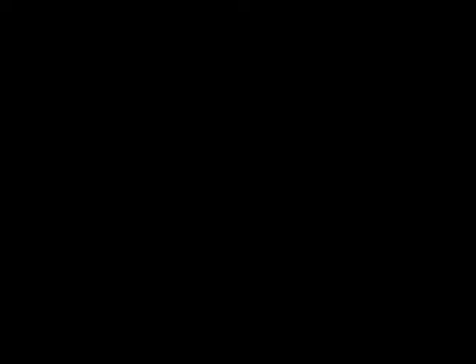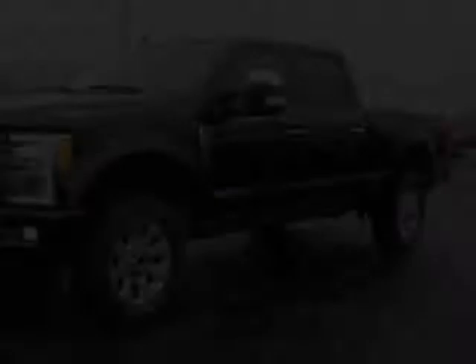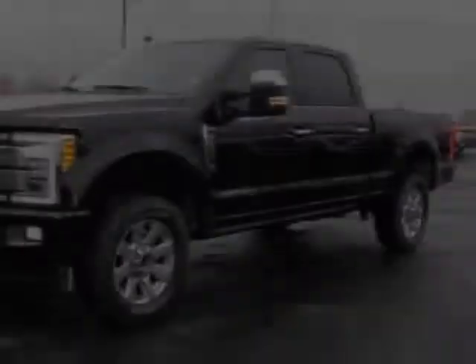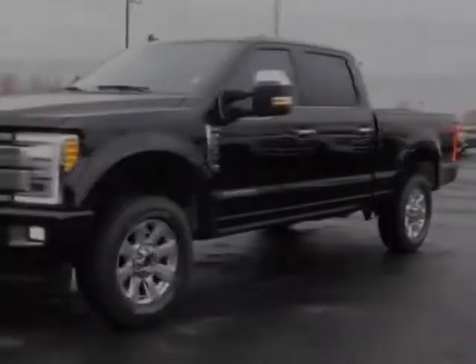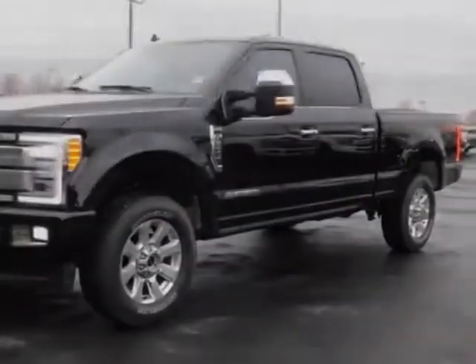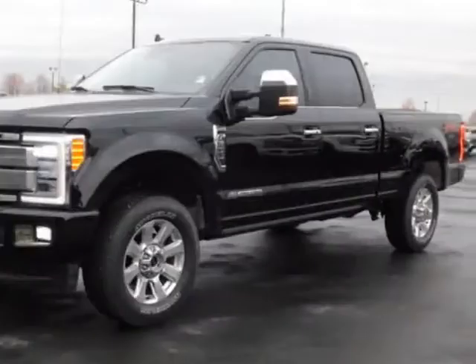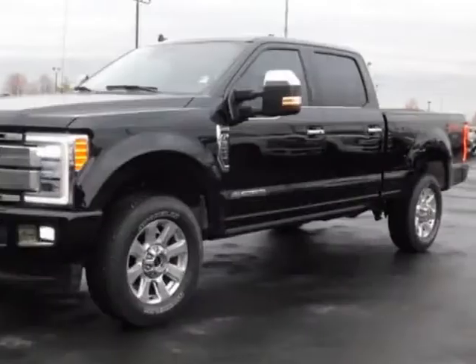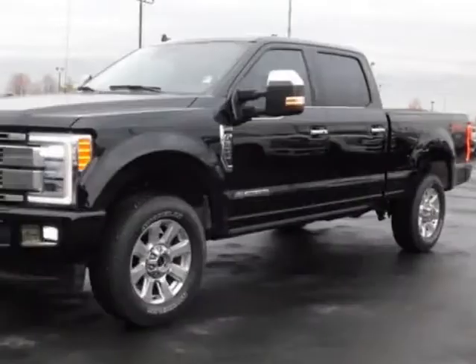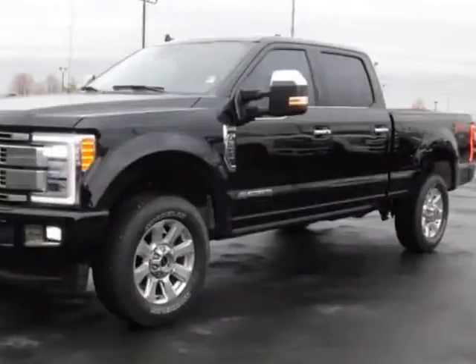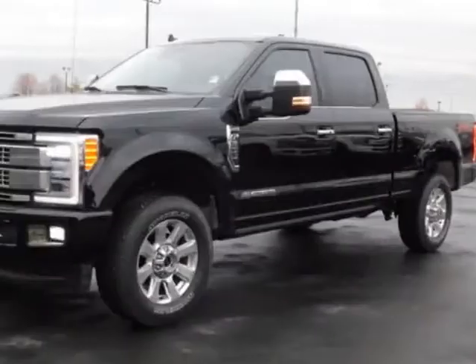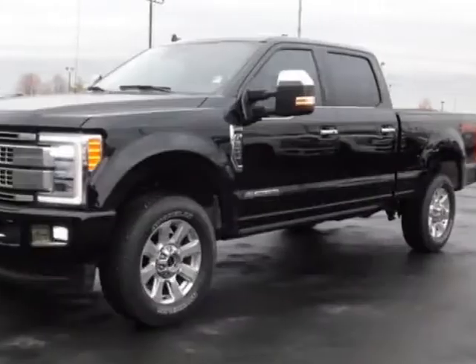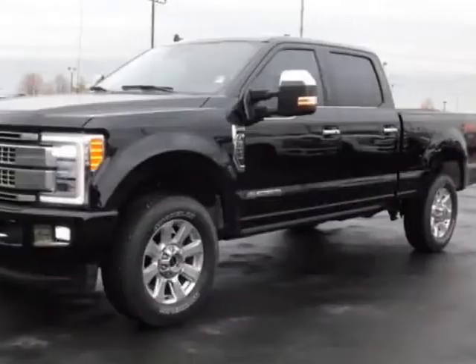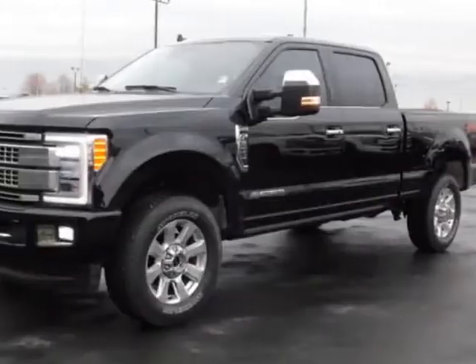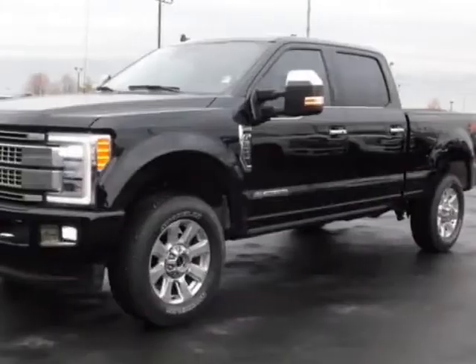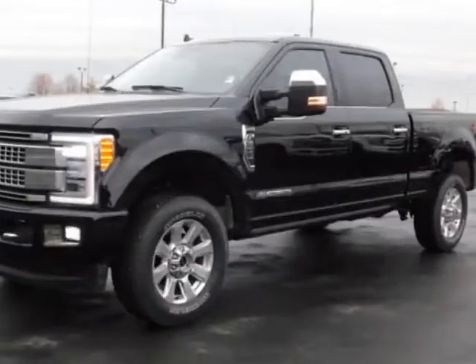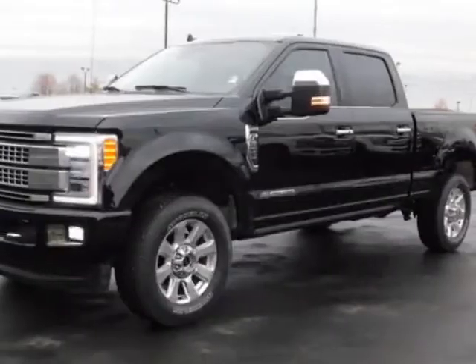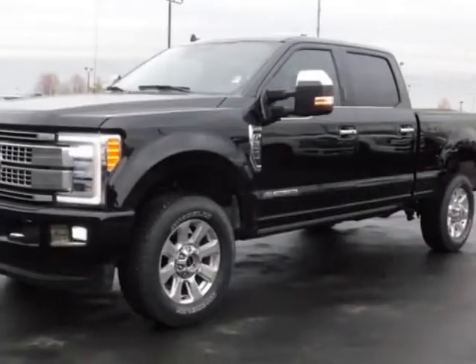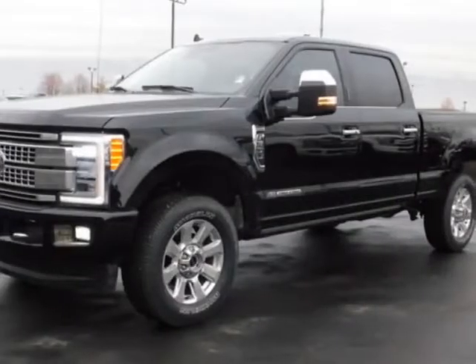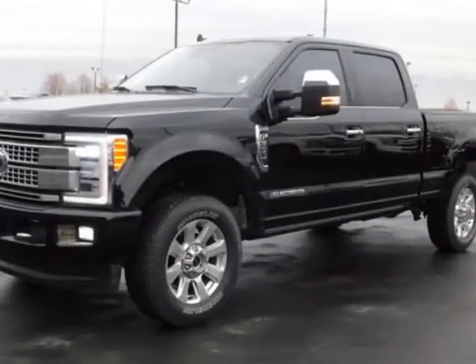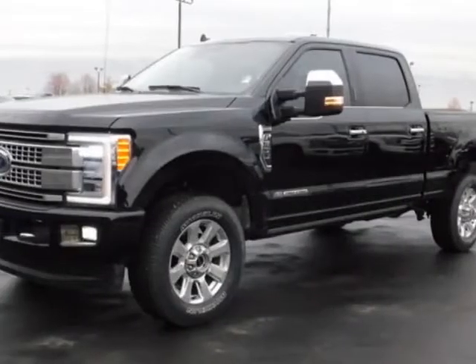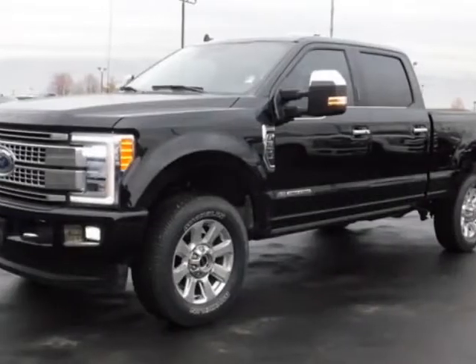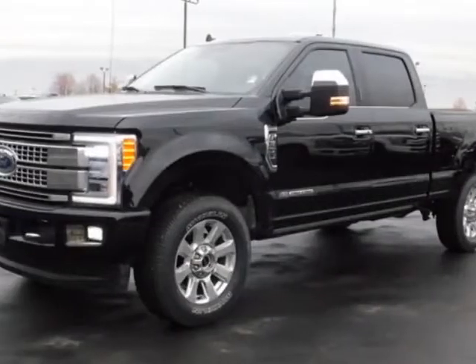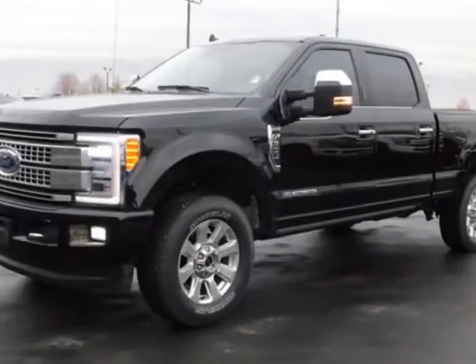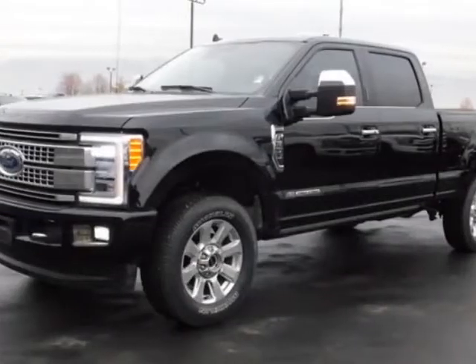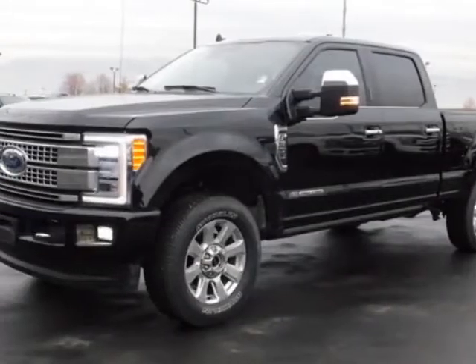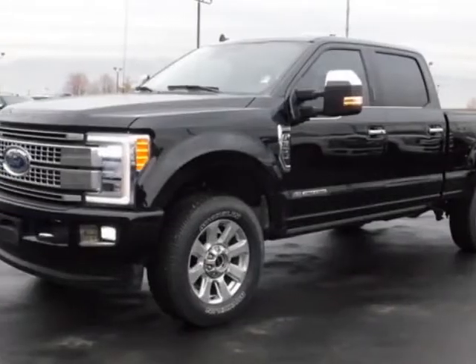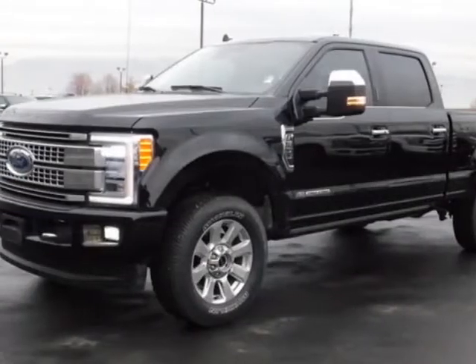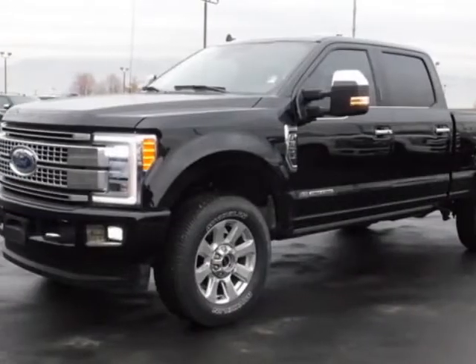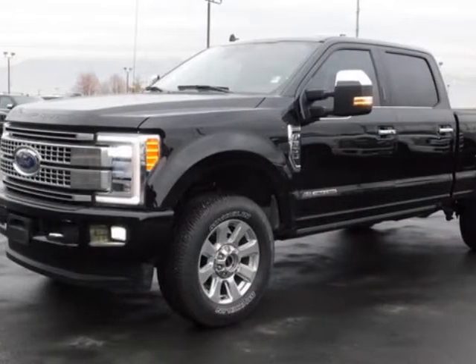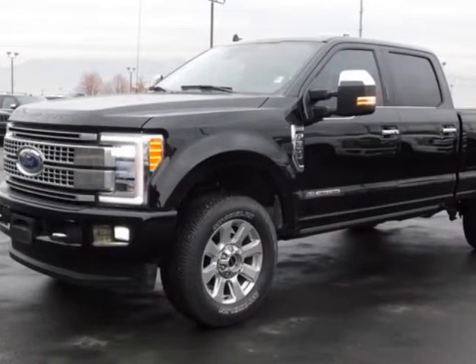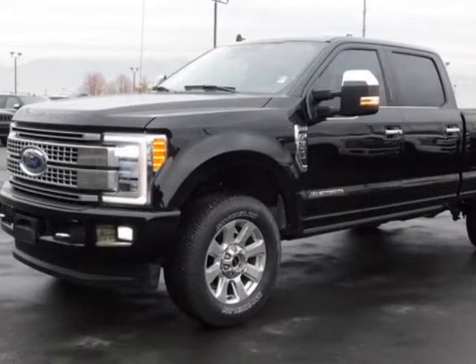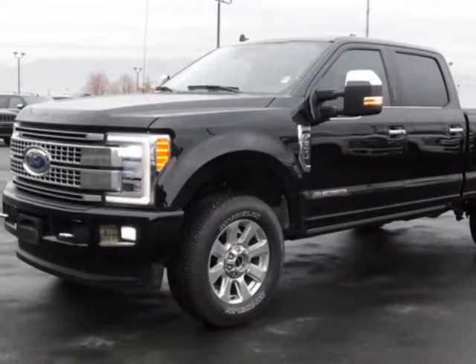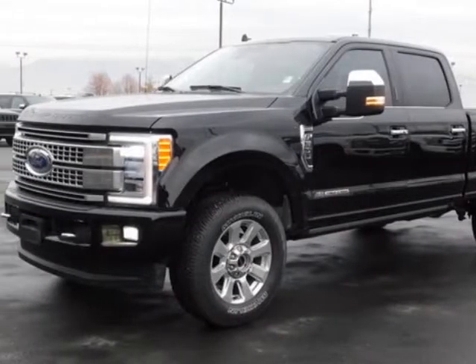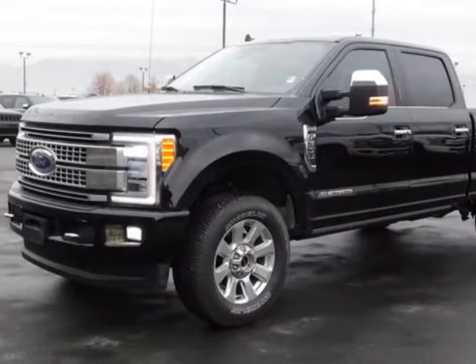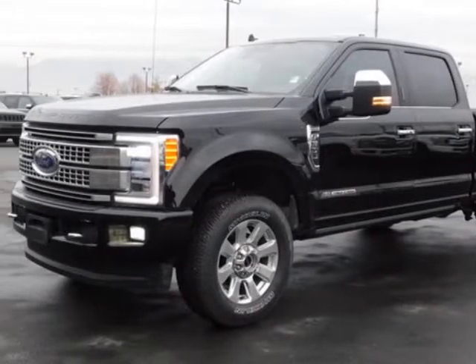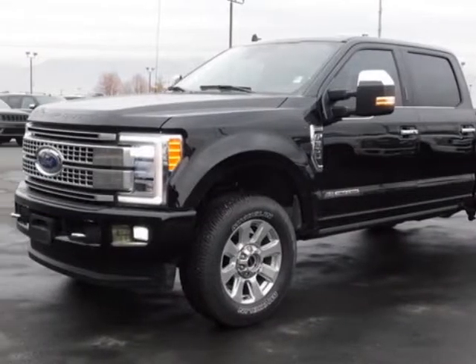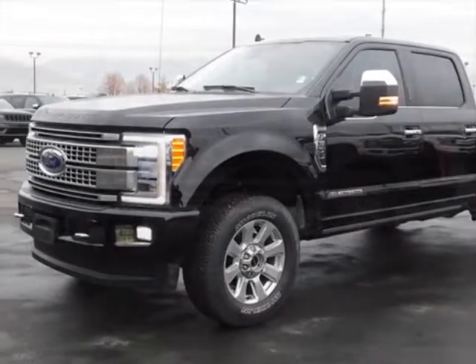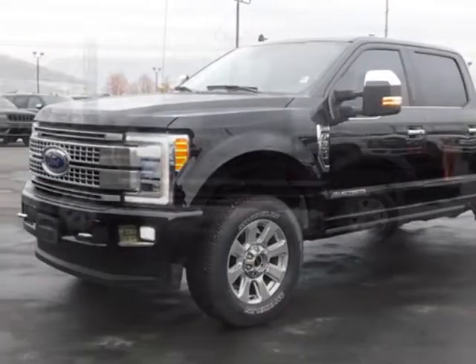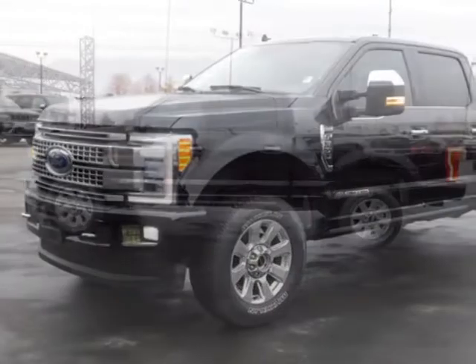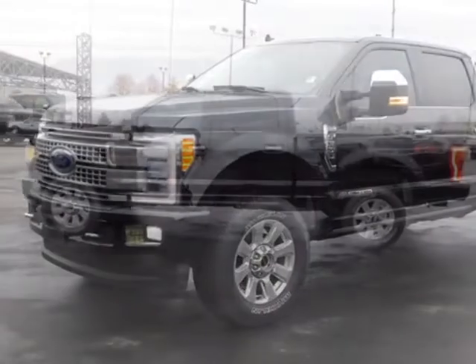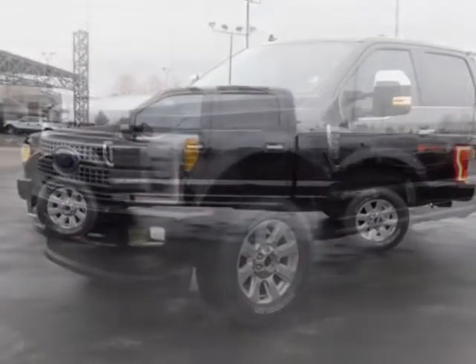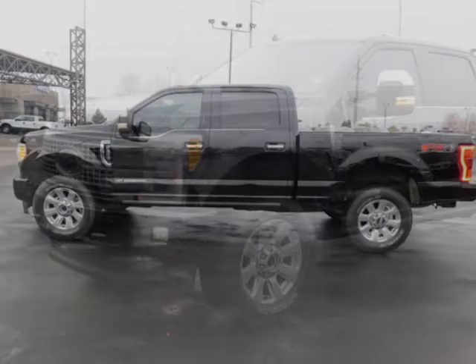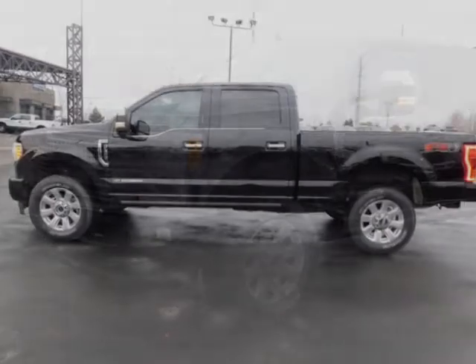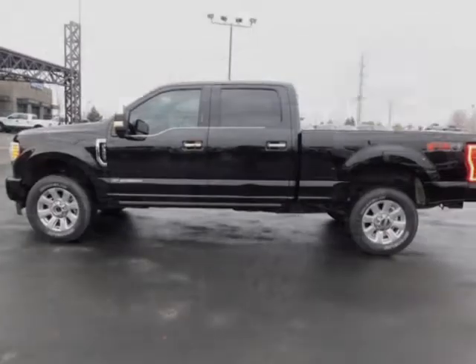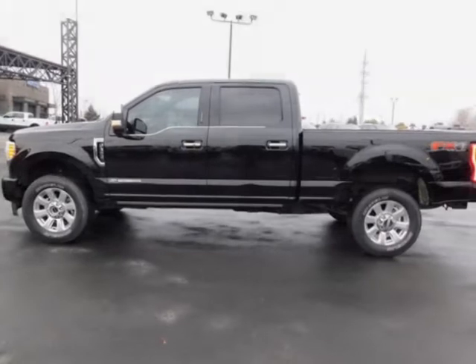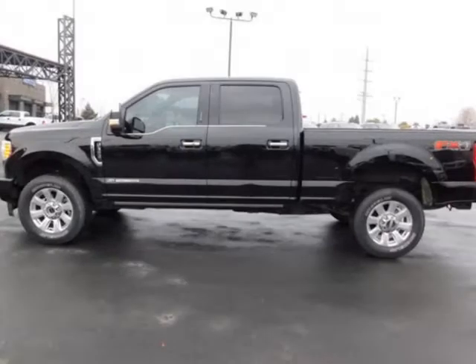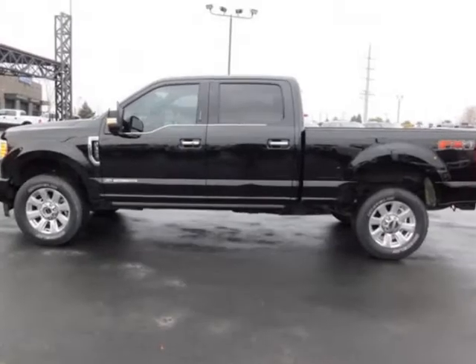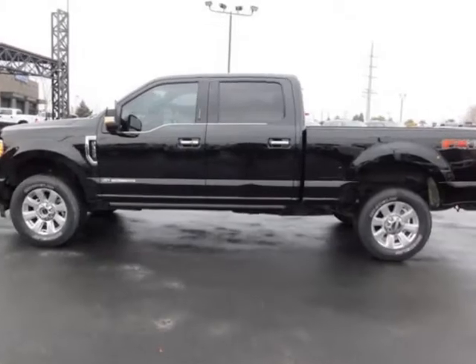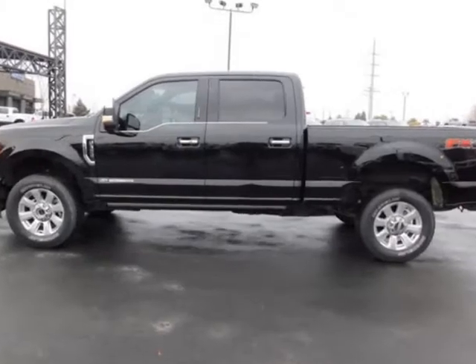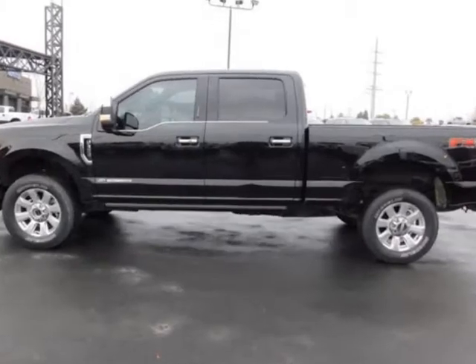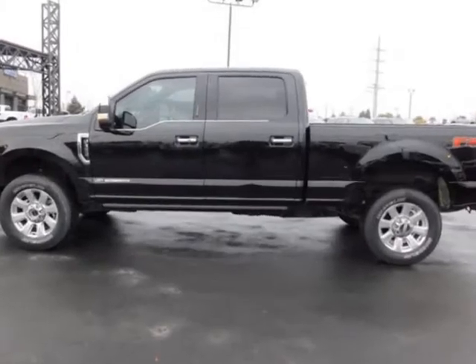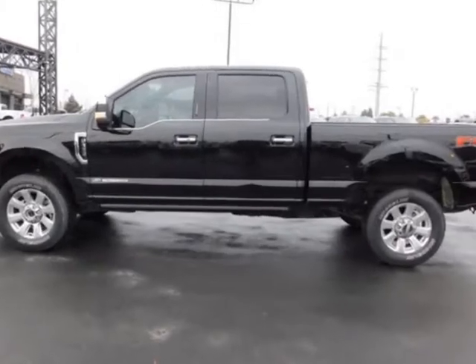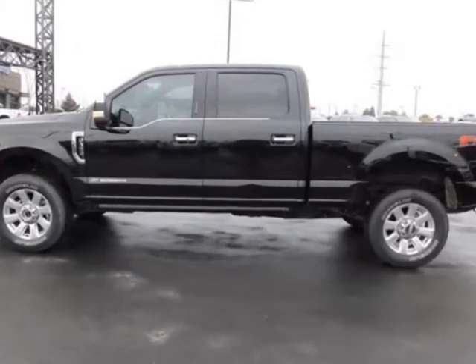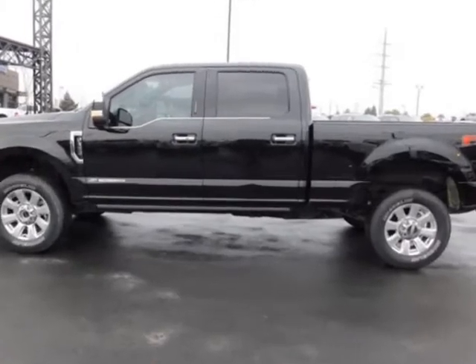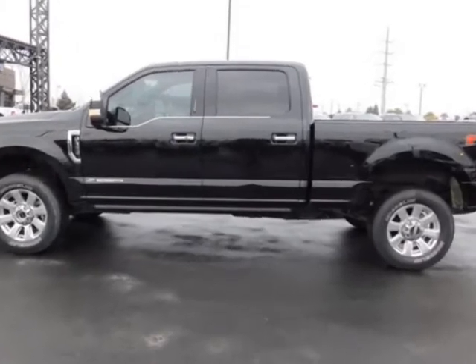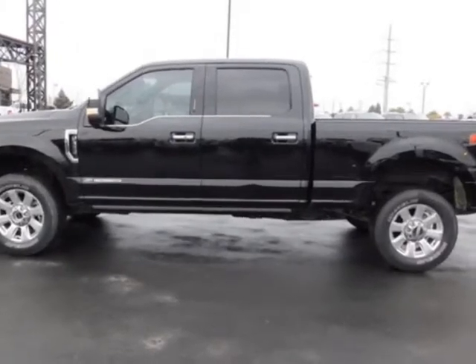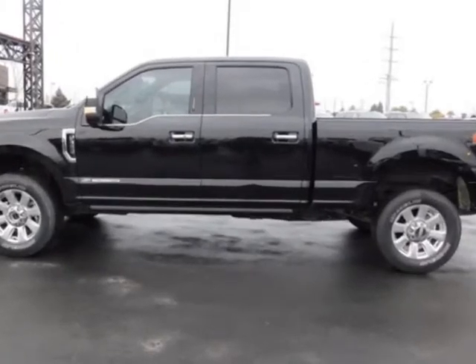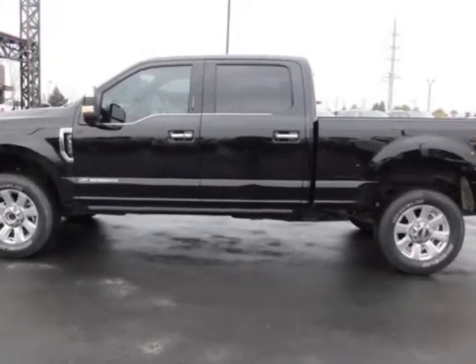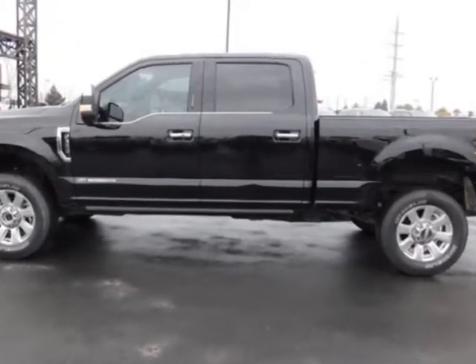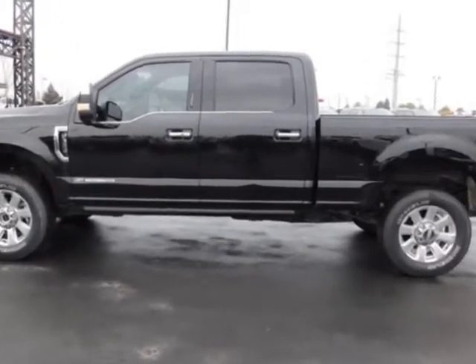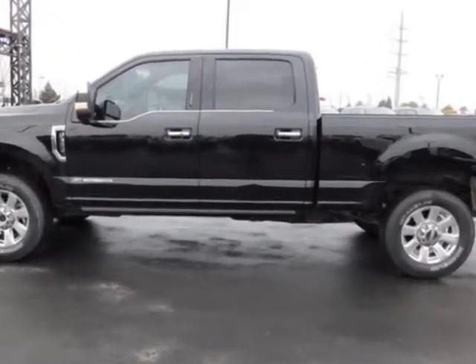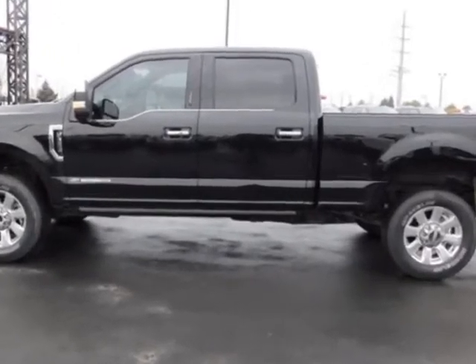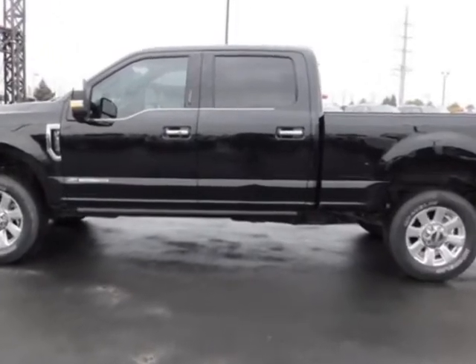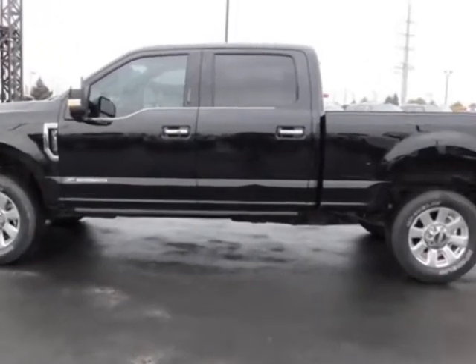Take a look at this 2019 Ford Super Duty F350. For your protection, this vehicle has a factory warranty.